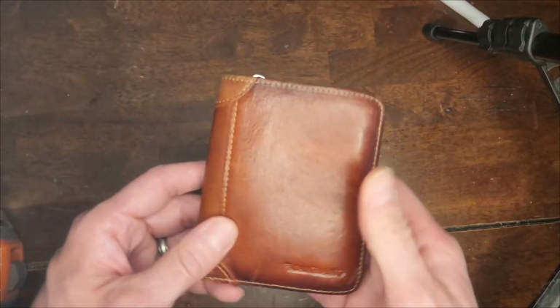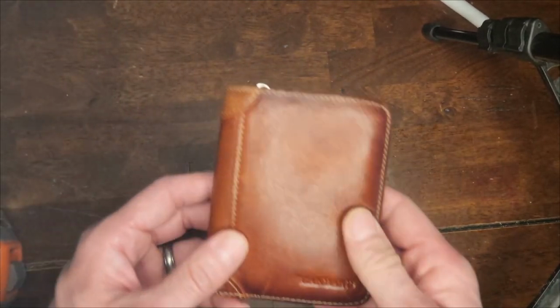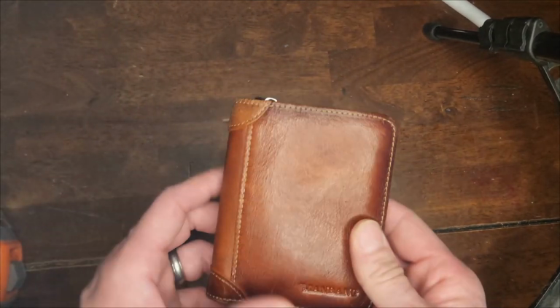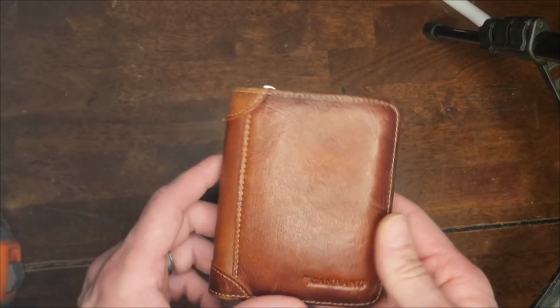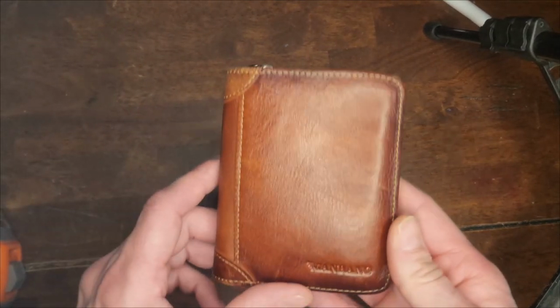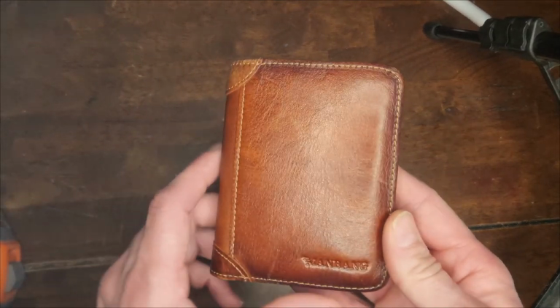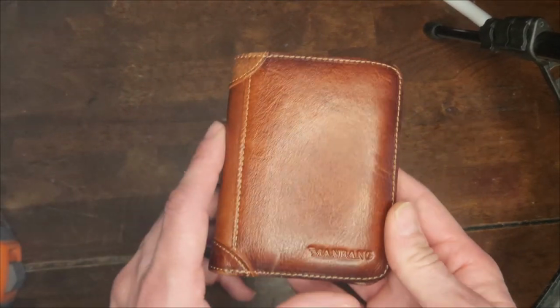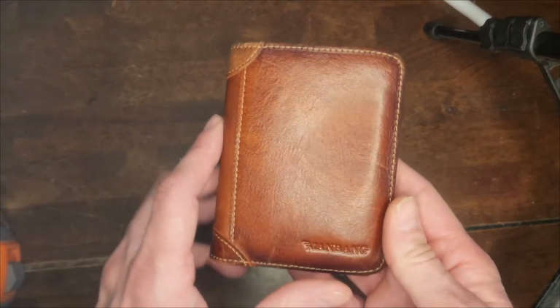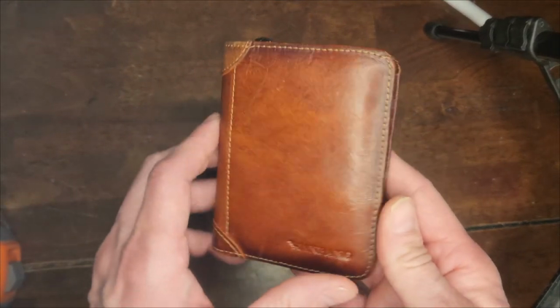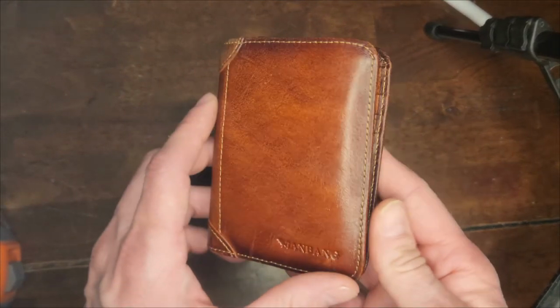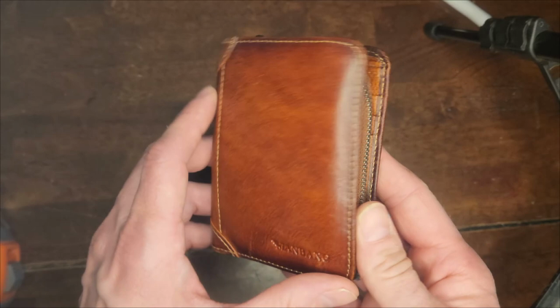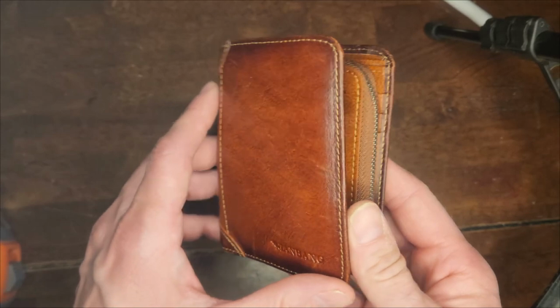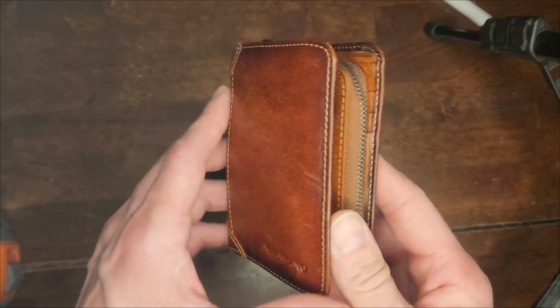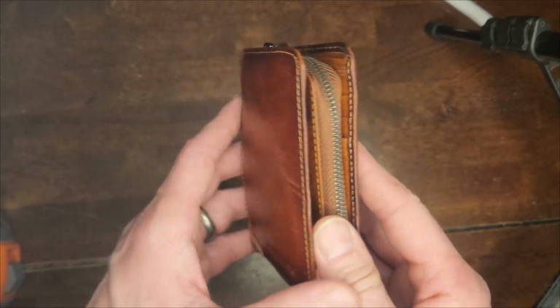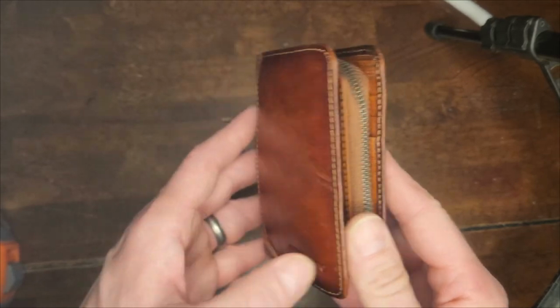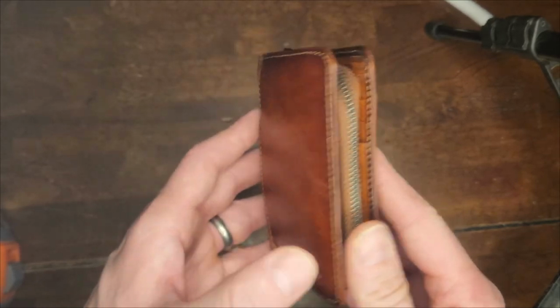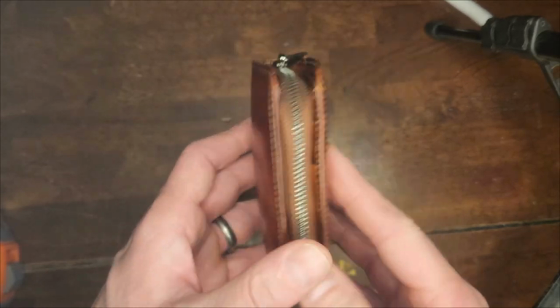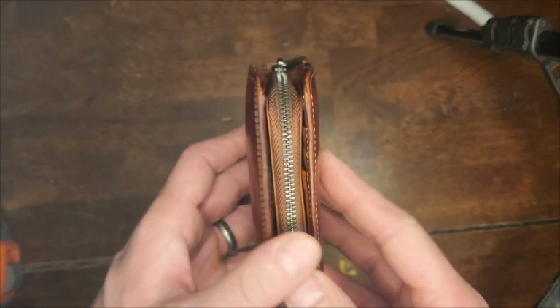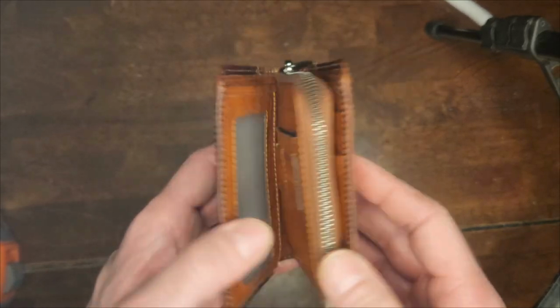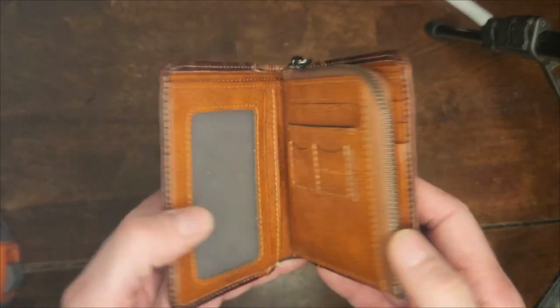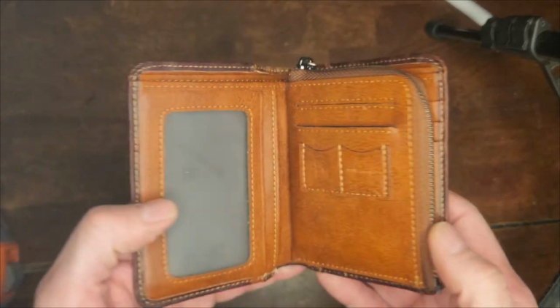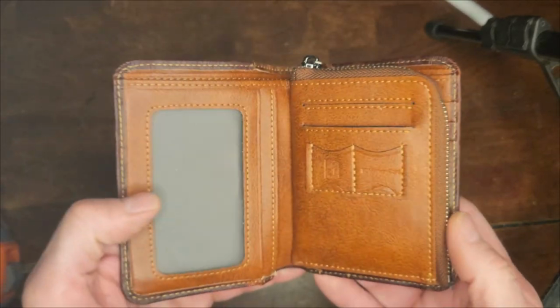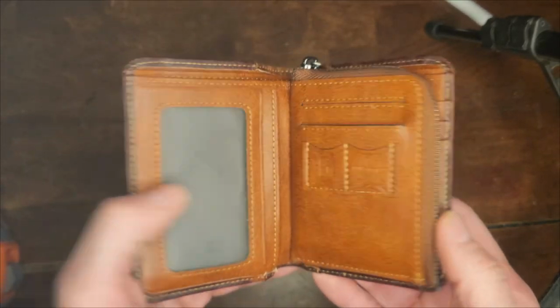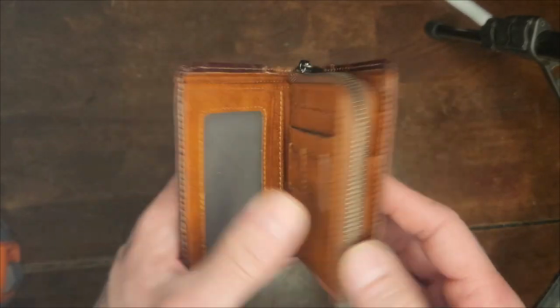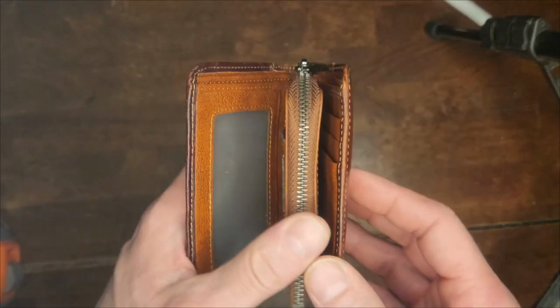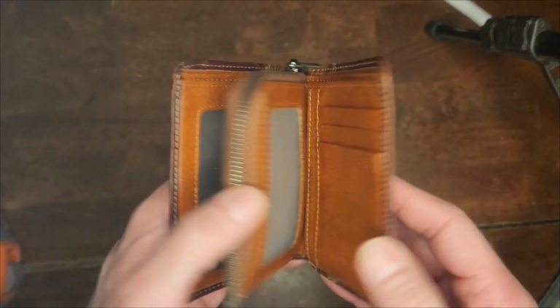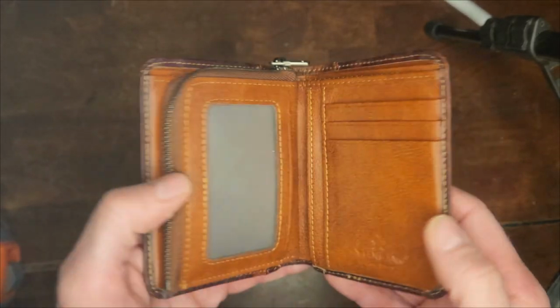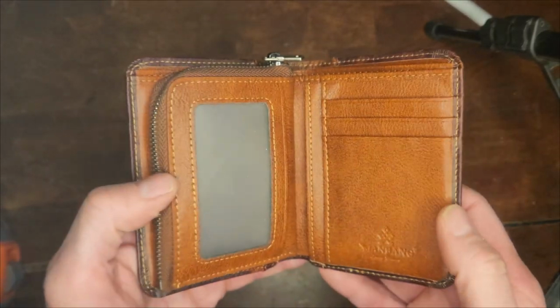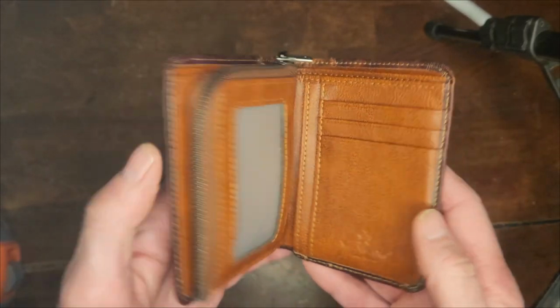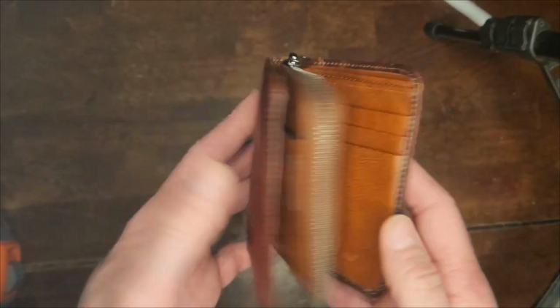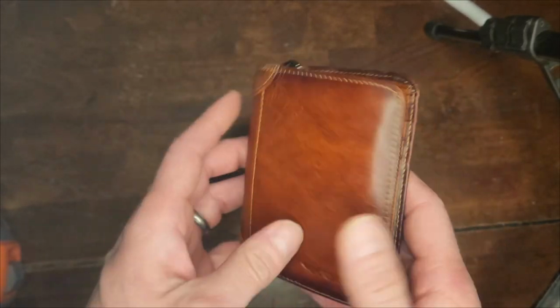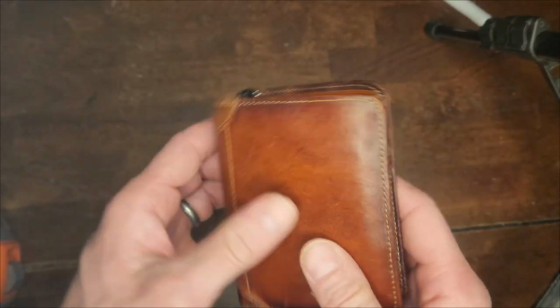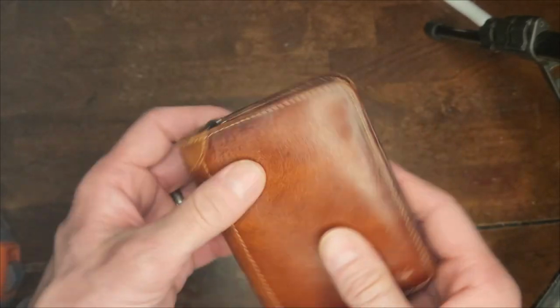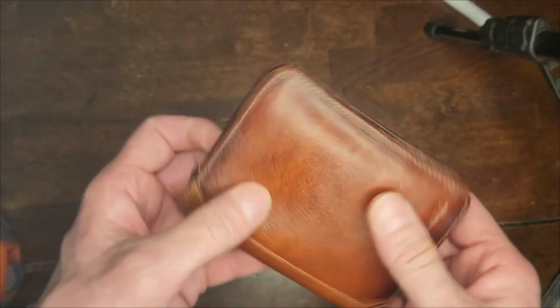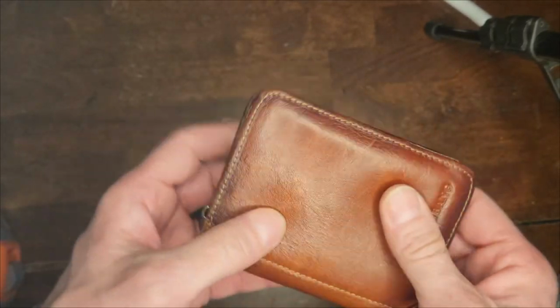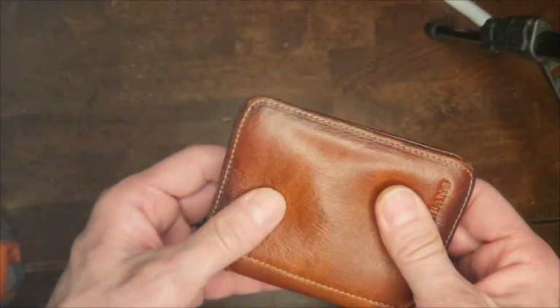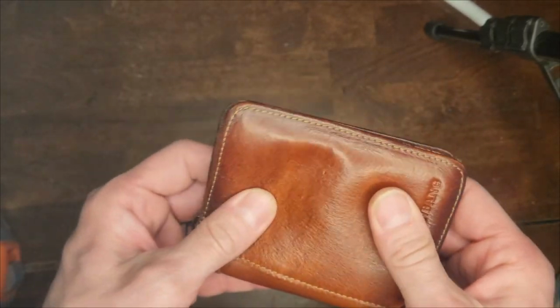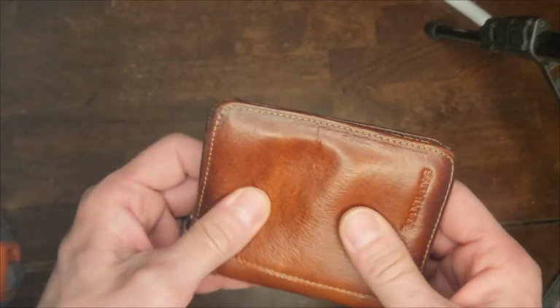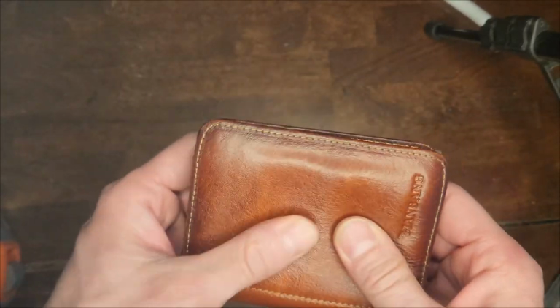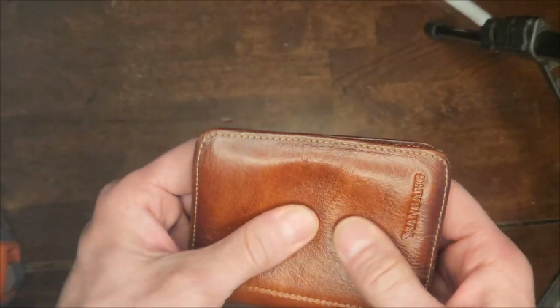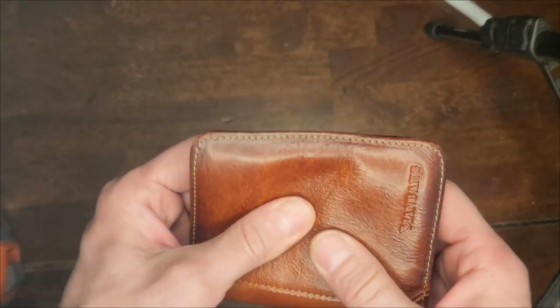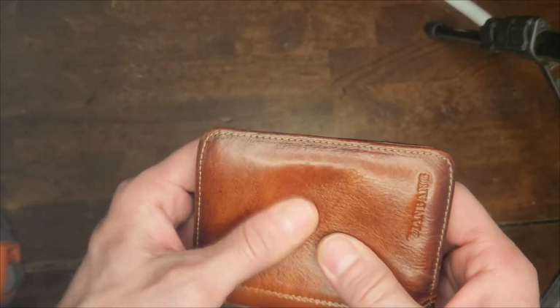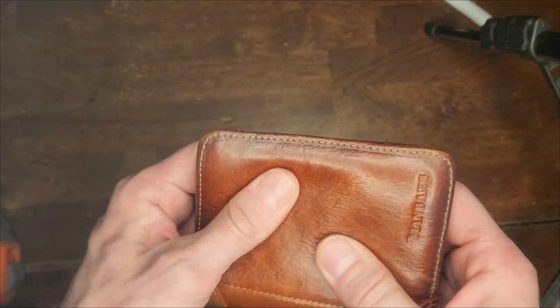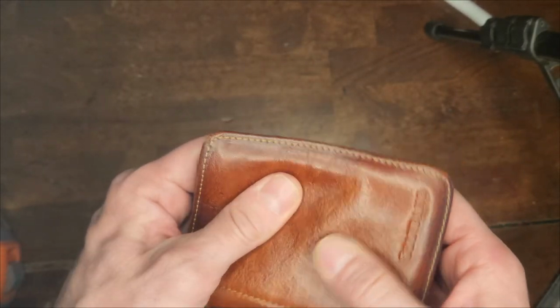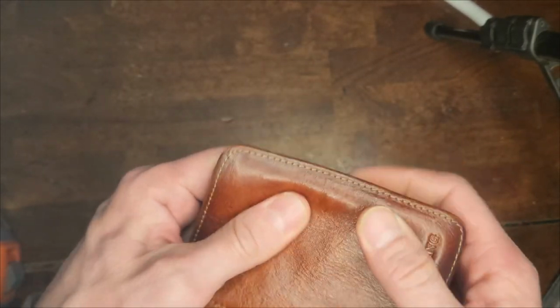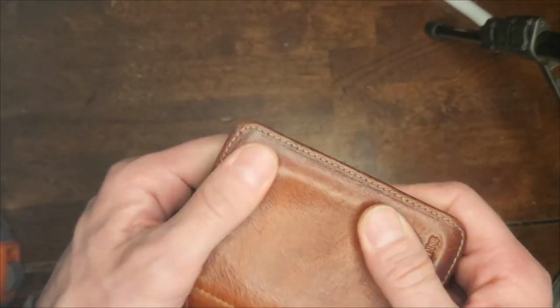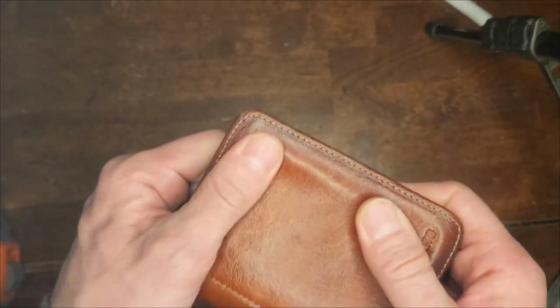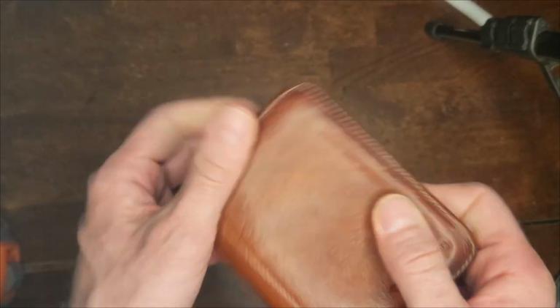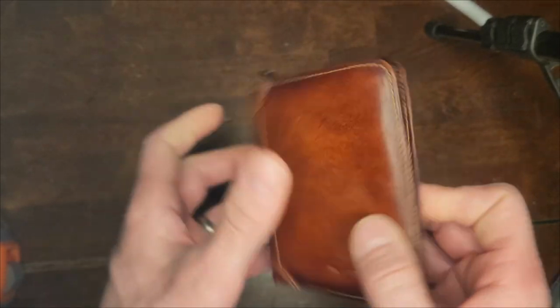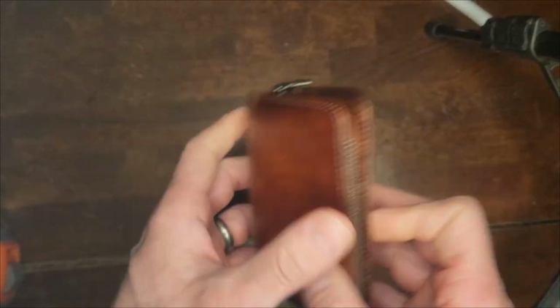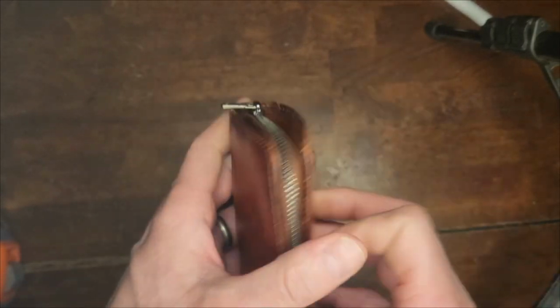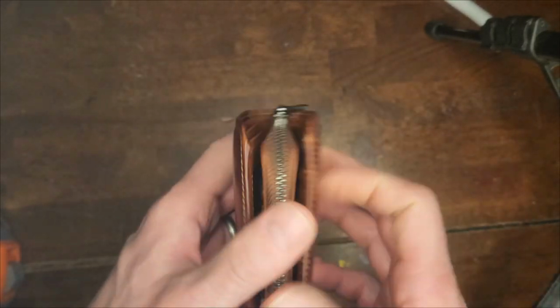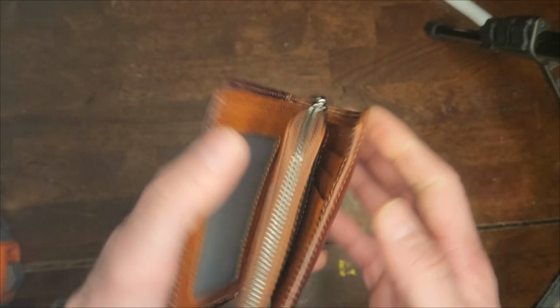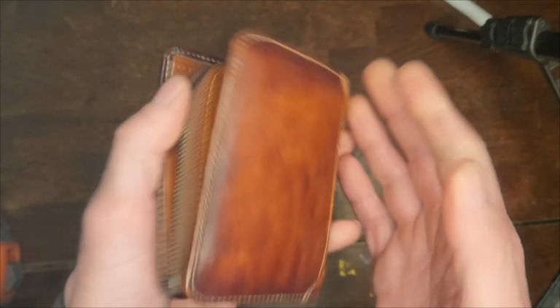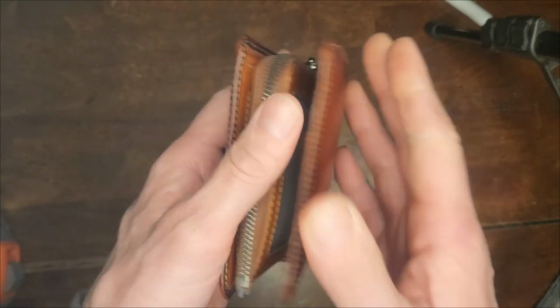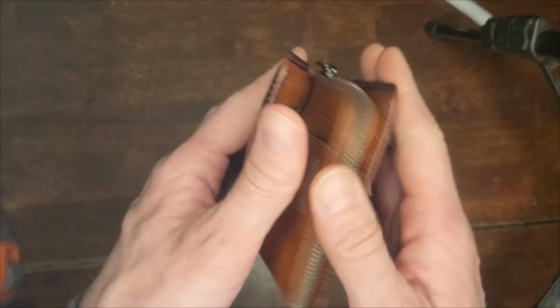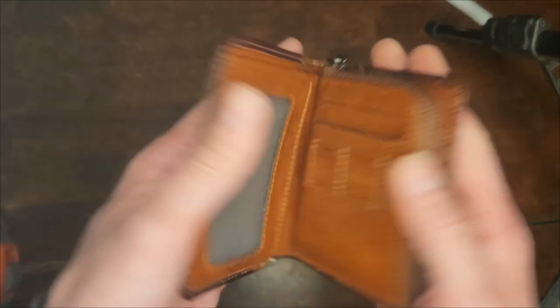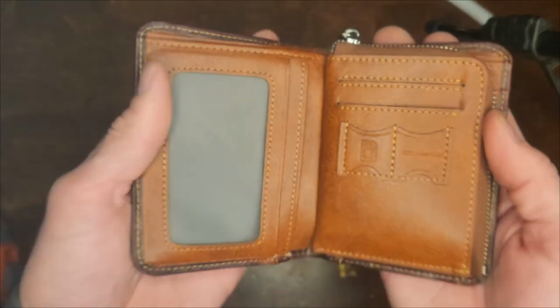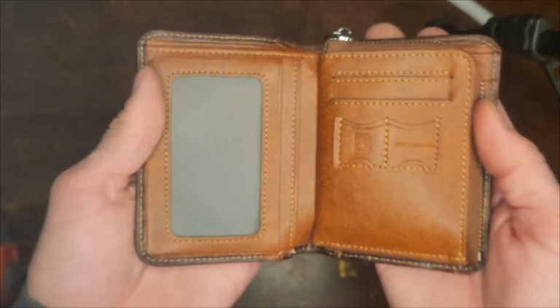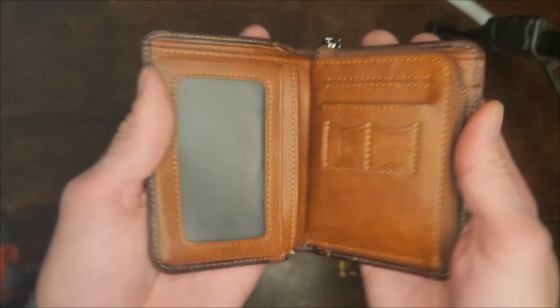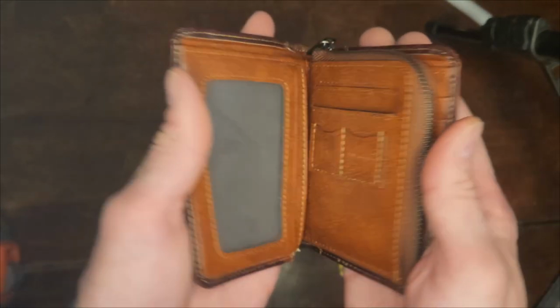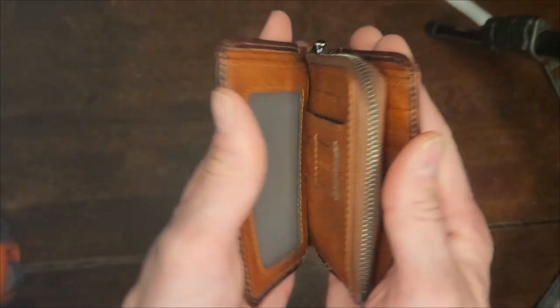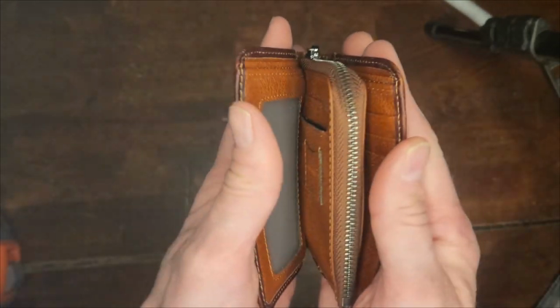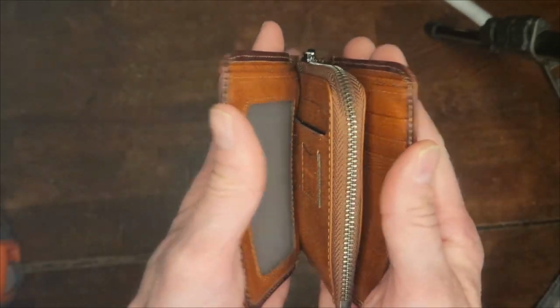This wallet will fit in your front pocket. It's not bulgy like, you know, the Seinfeld wallet that's really hard to close.